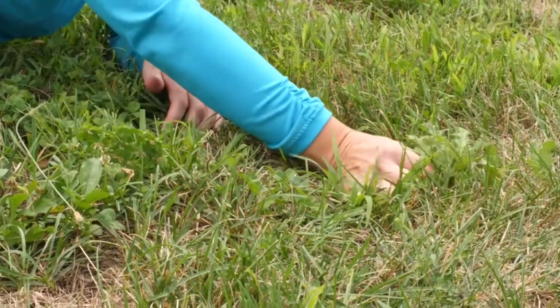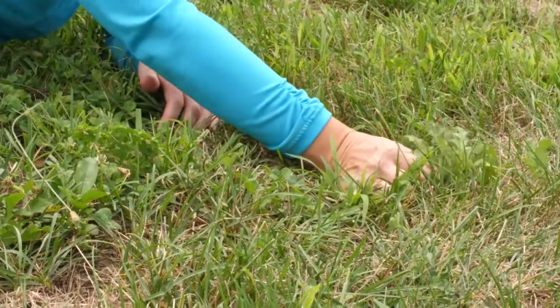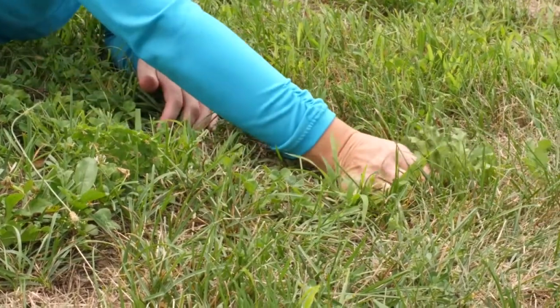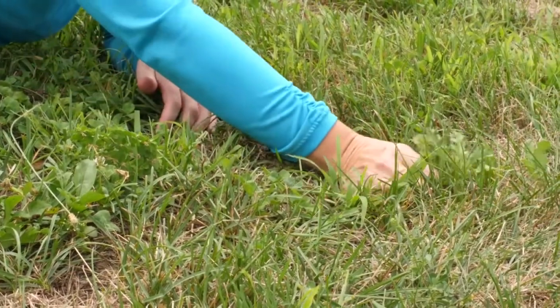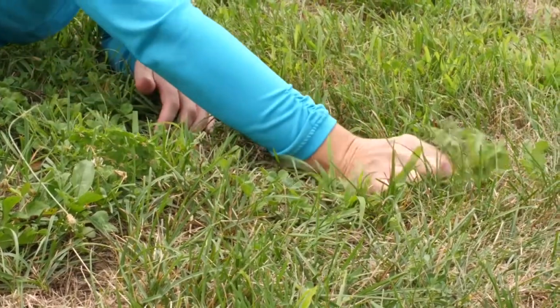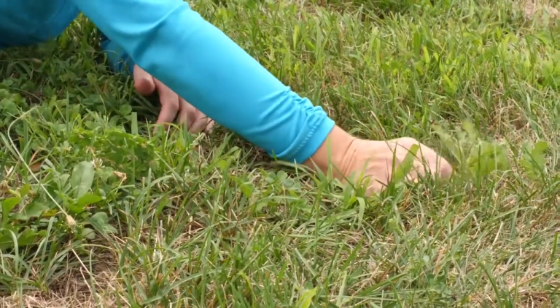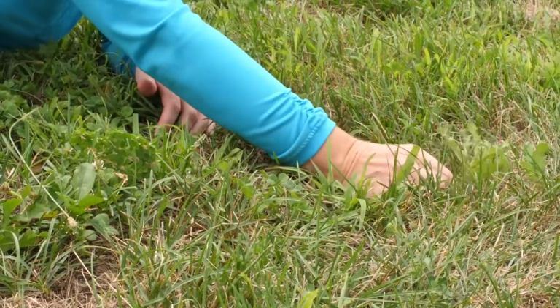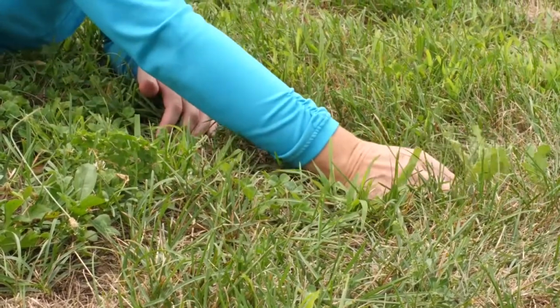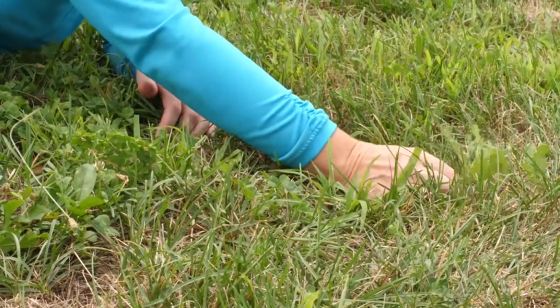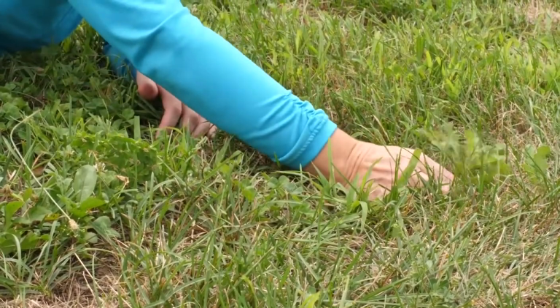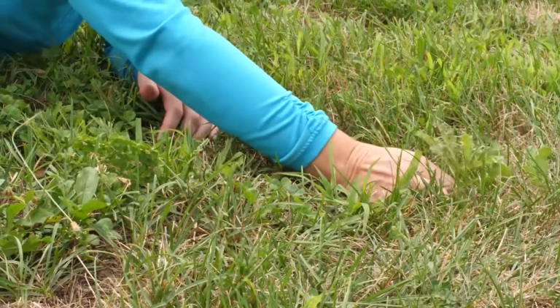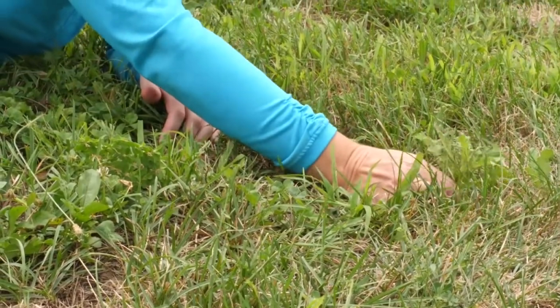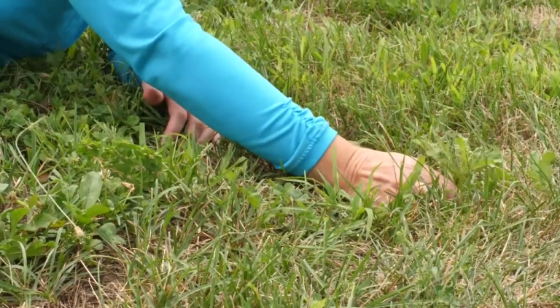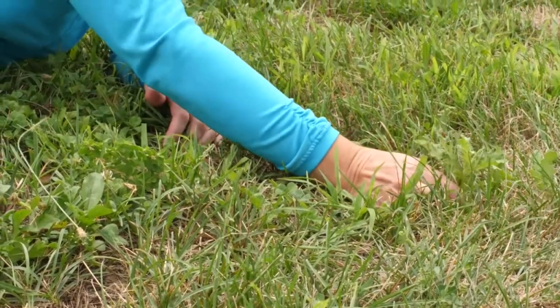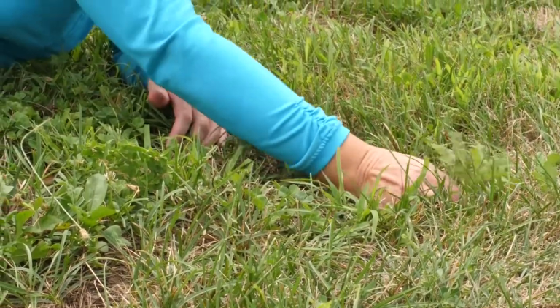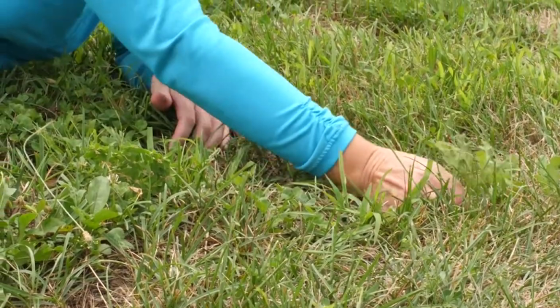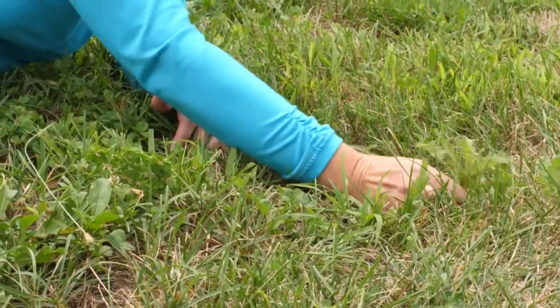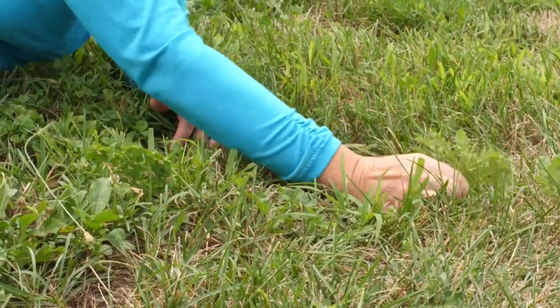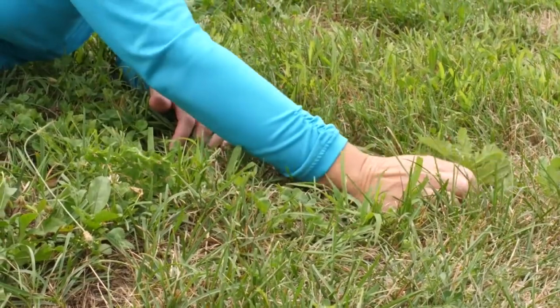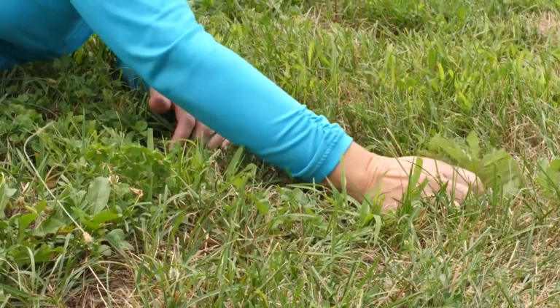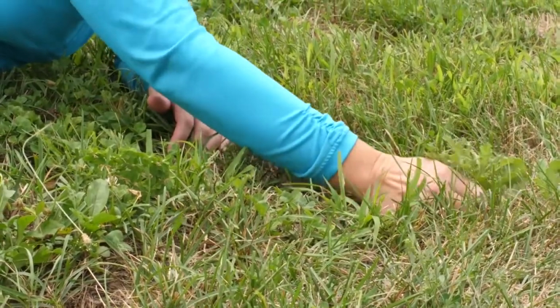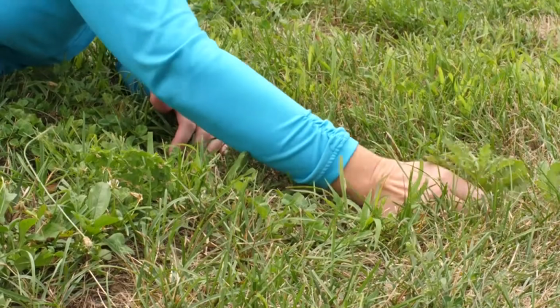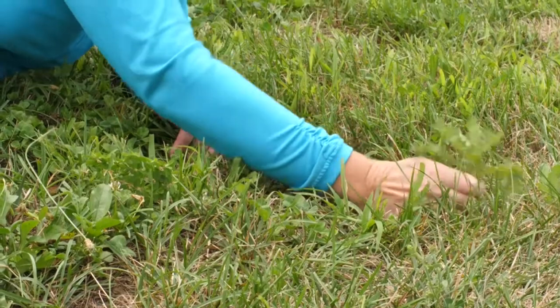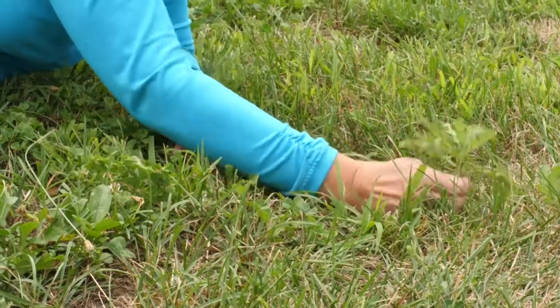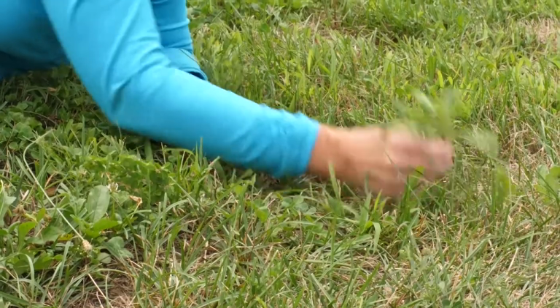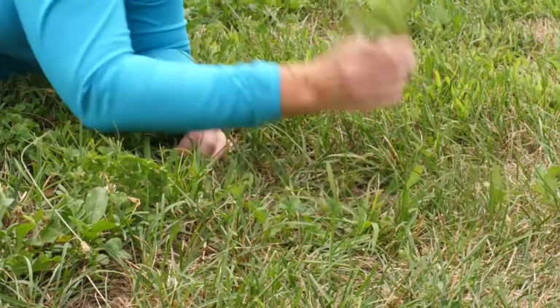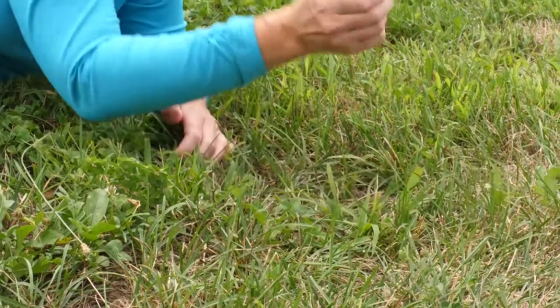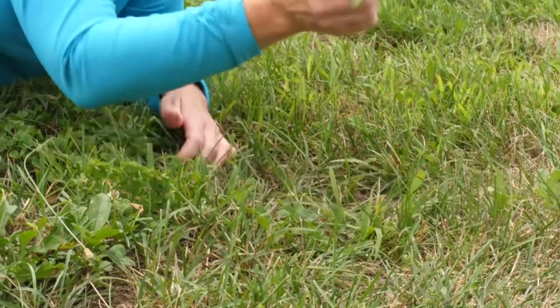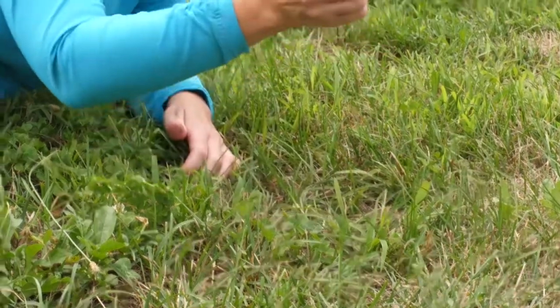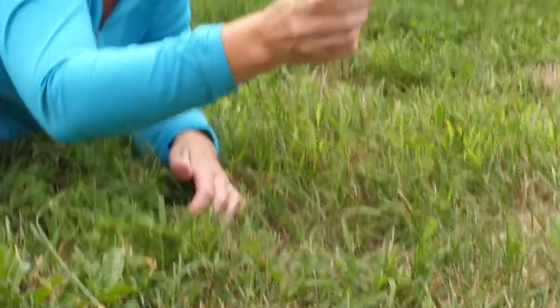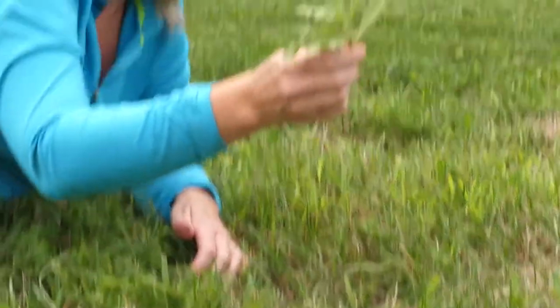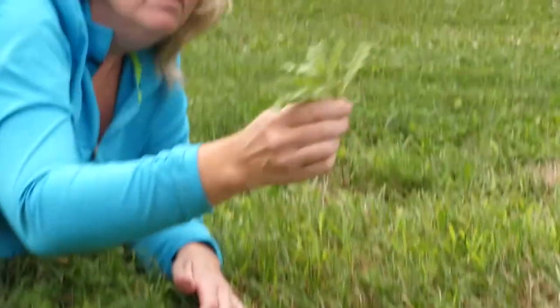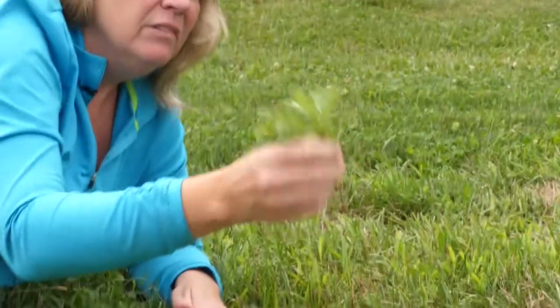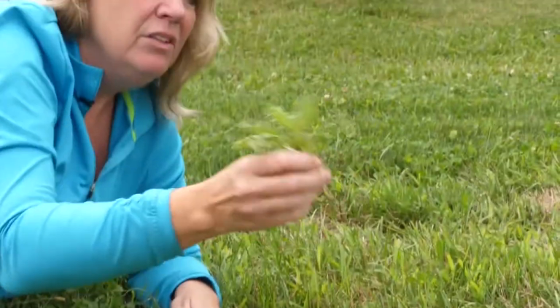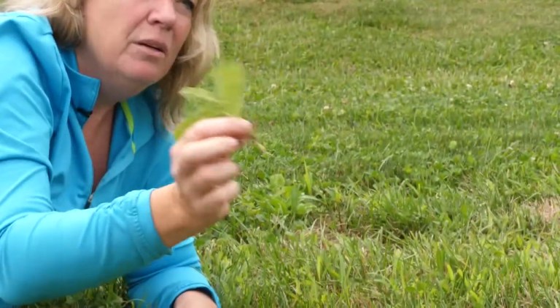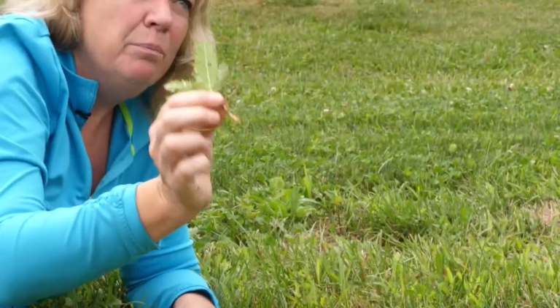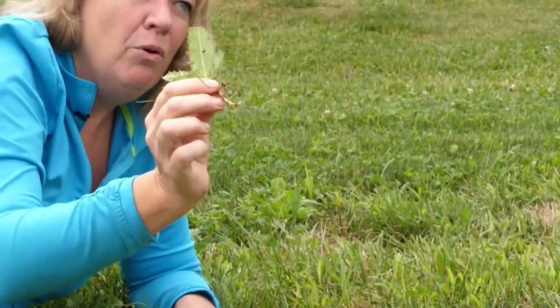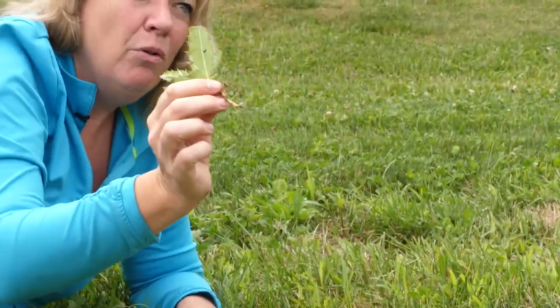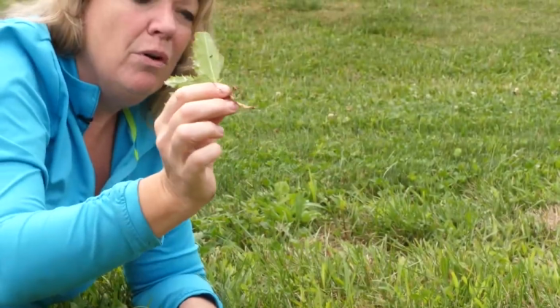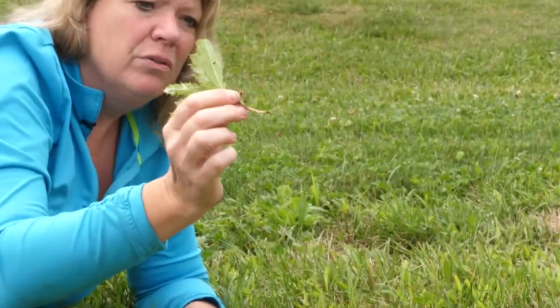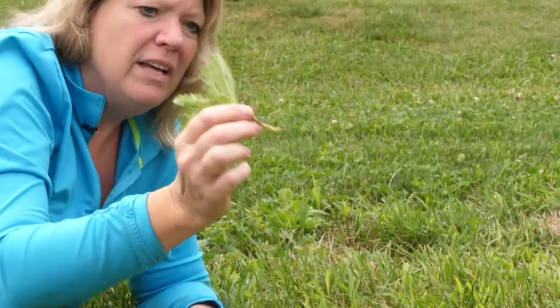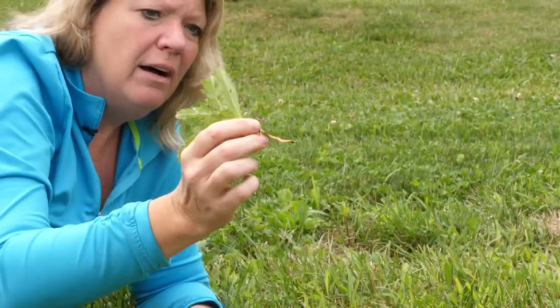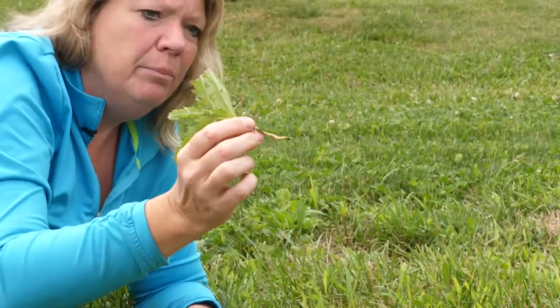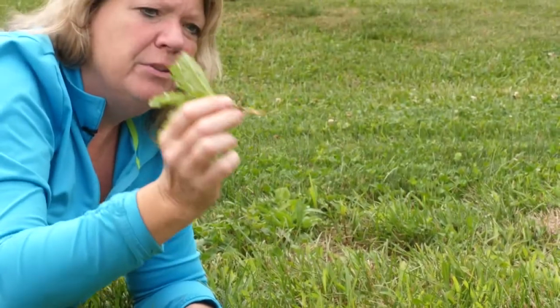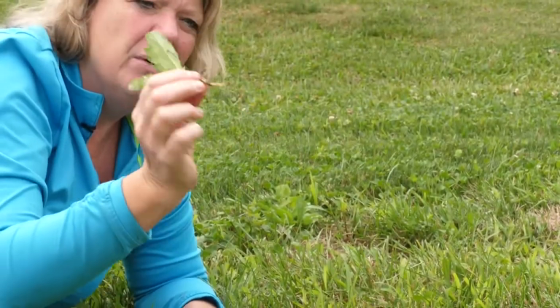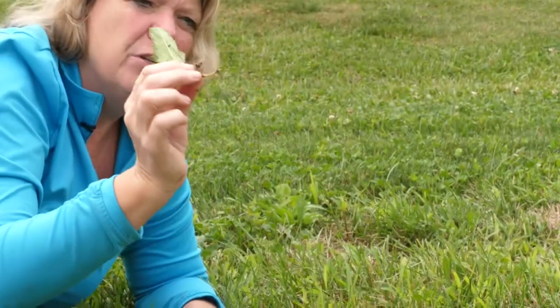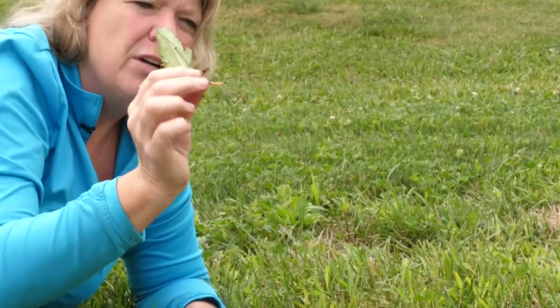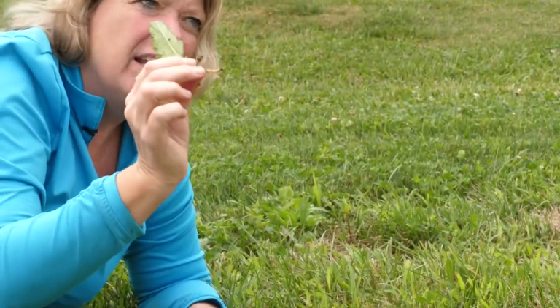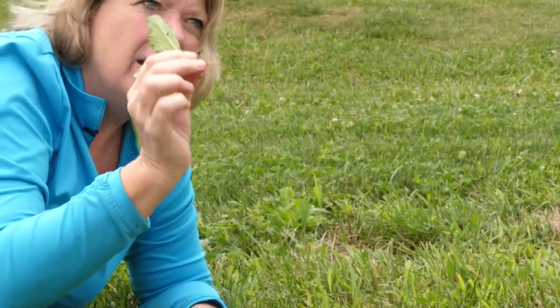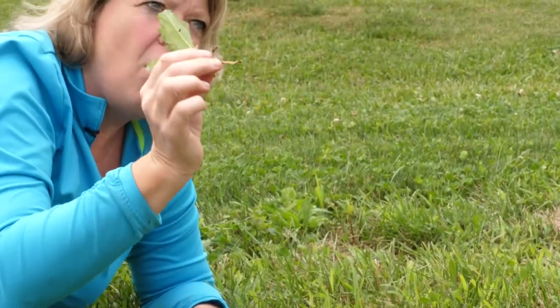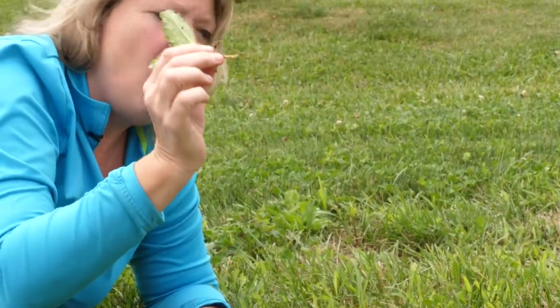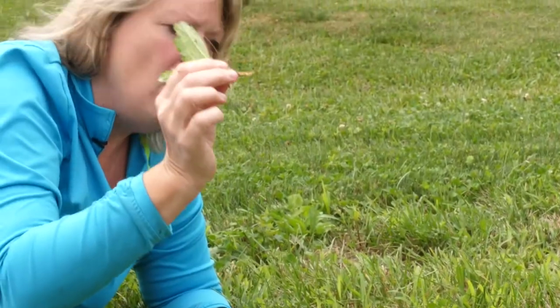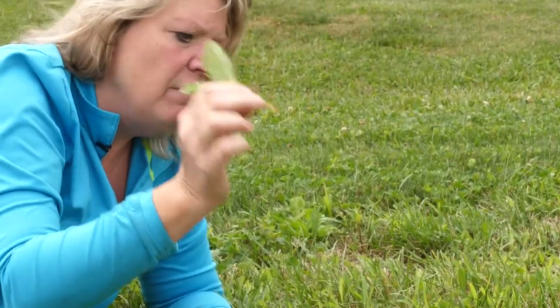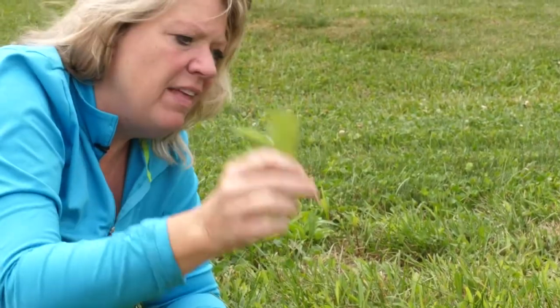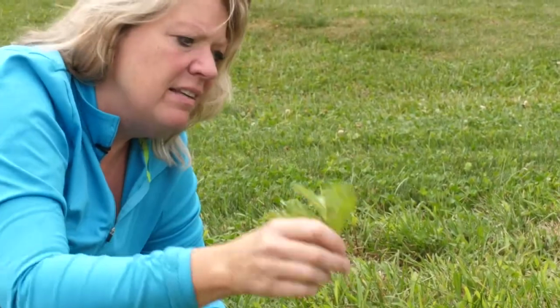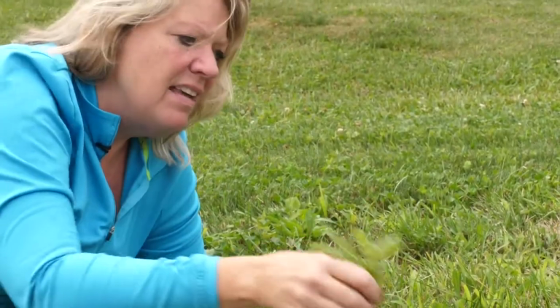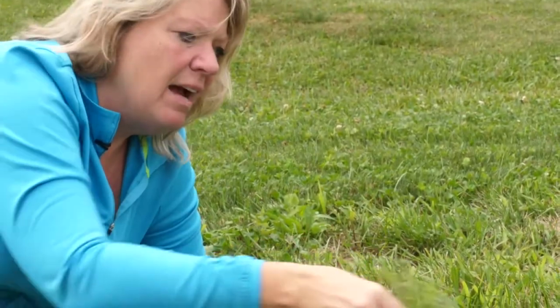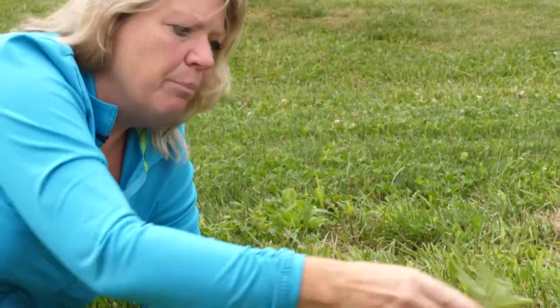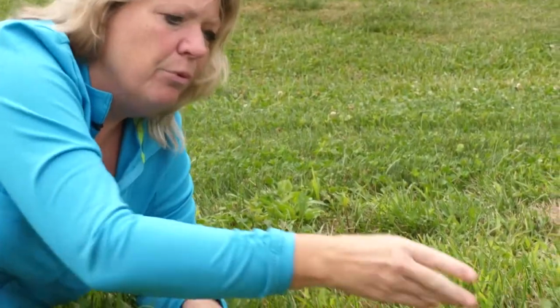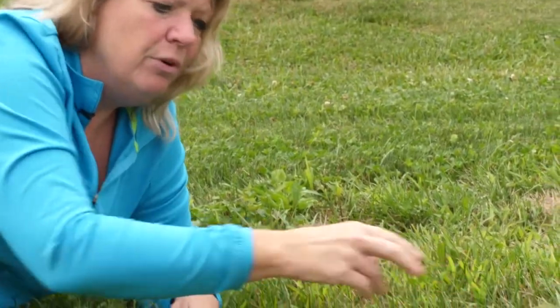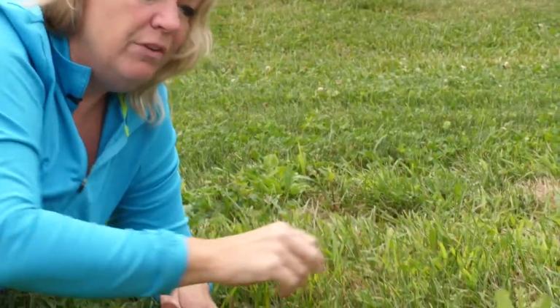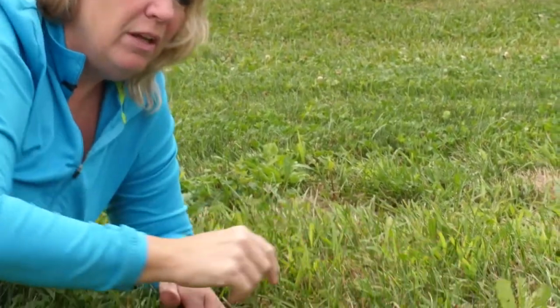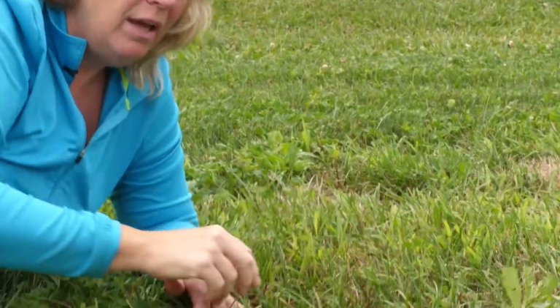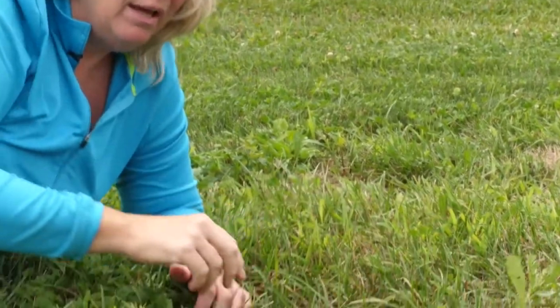This one — of course, you know the pokey one — that's a thistle. You can pull those out, but you want to try to get all of that taproot if you can.